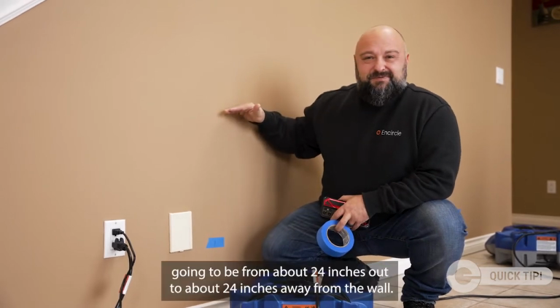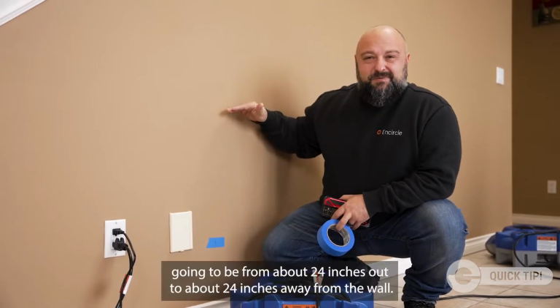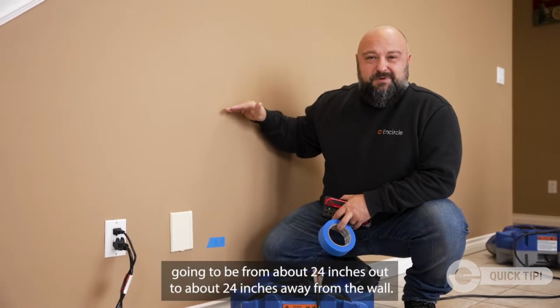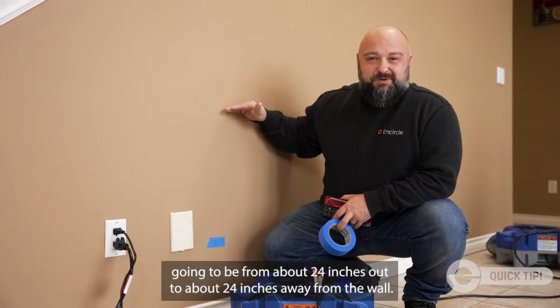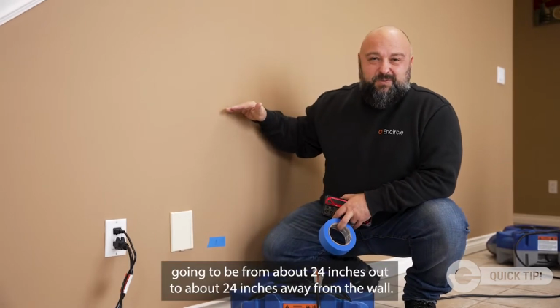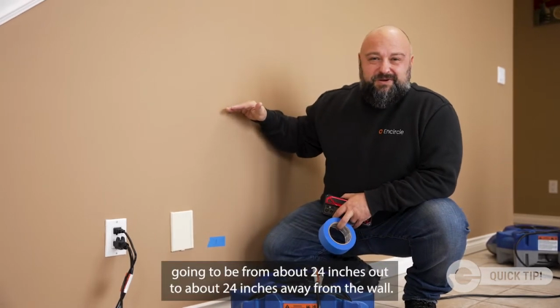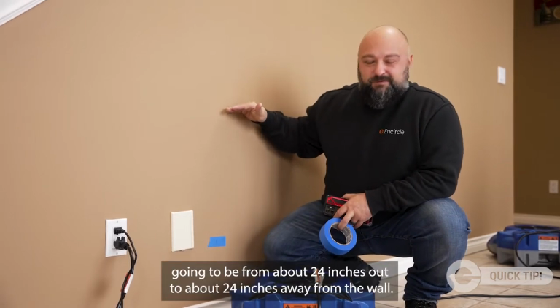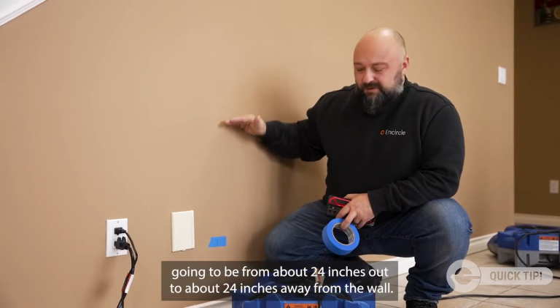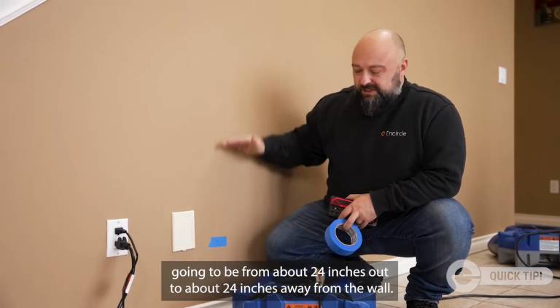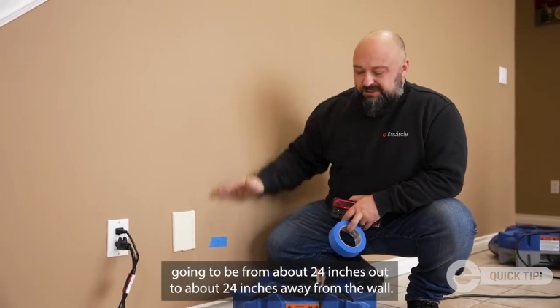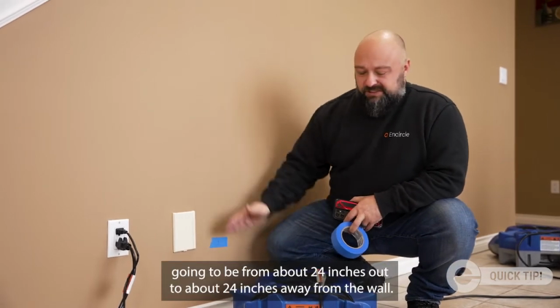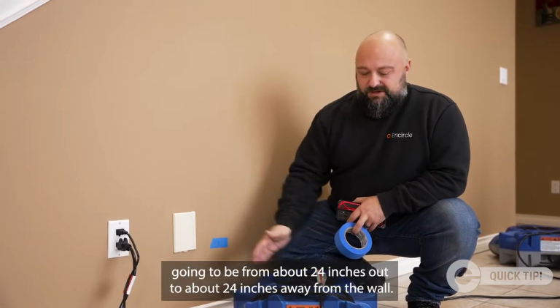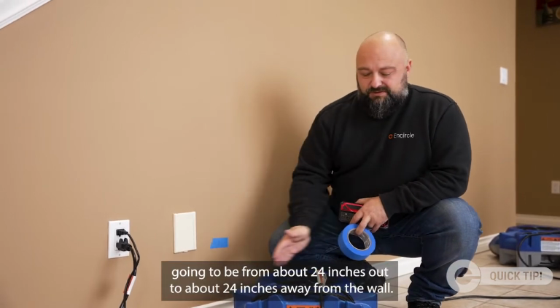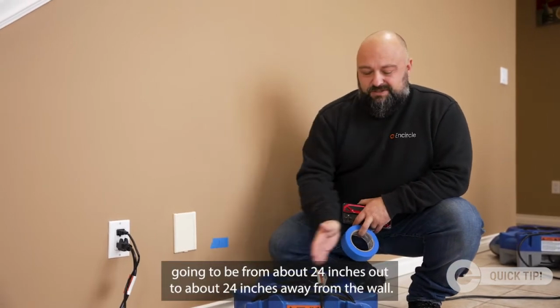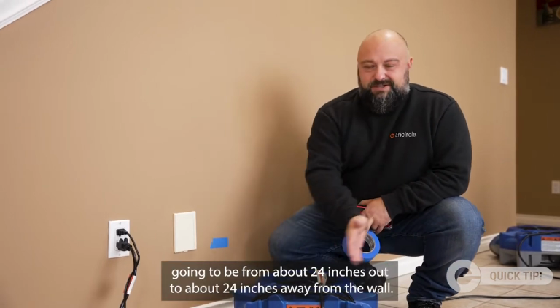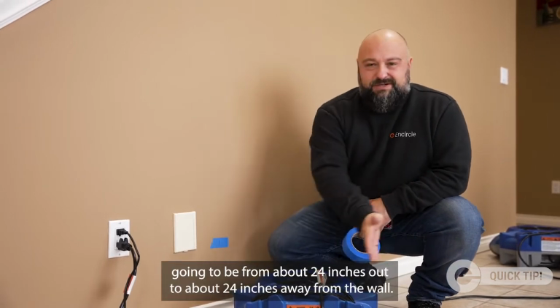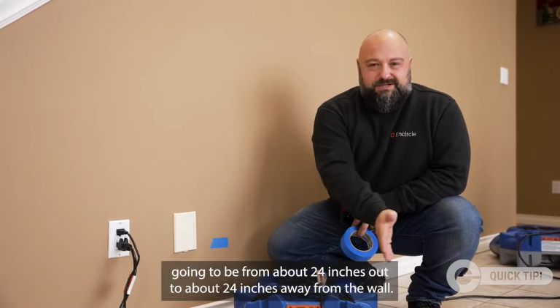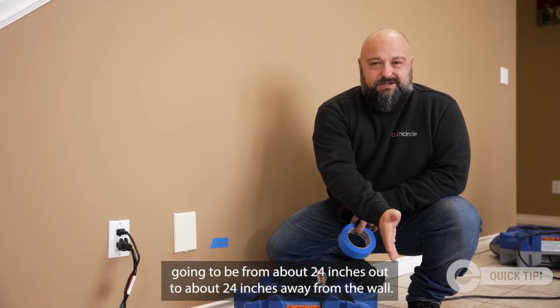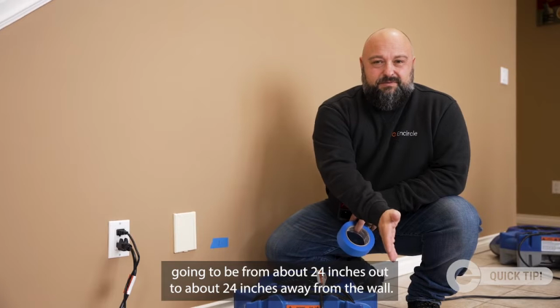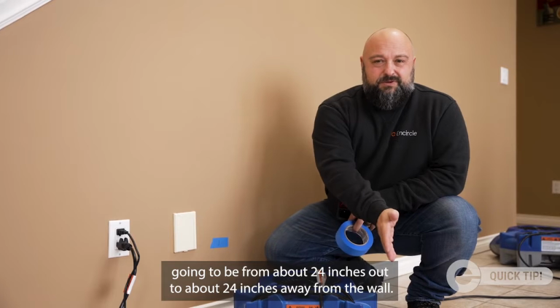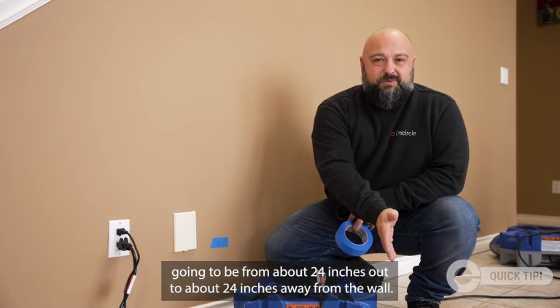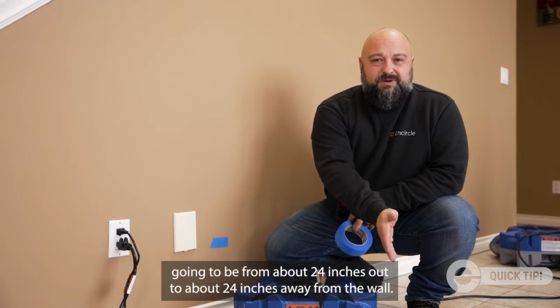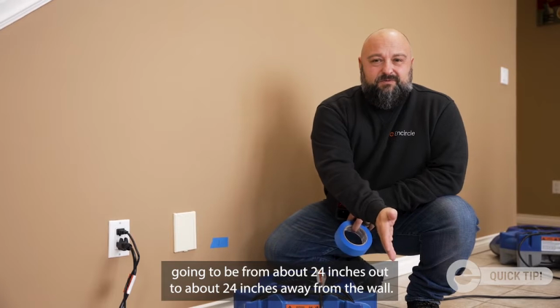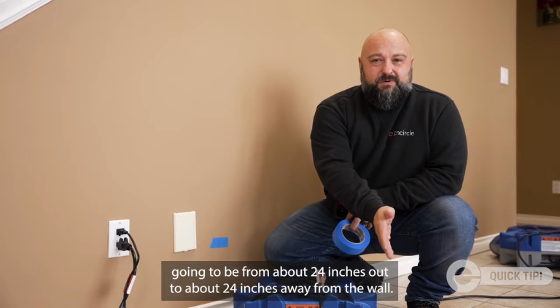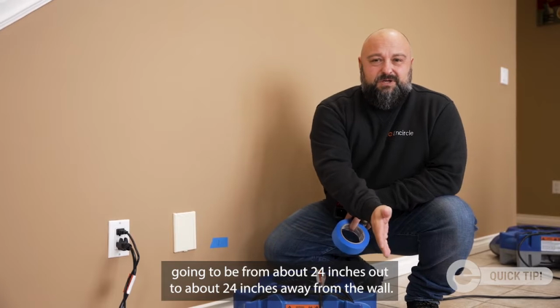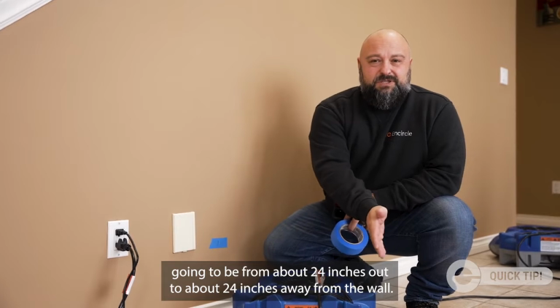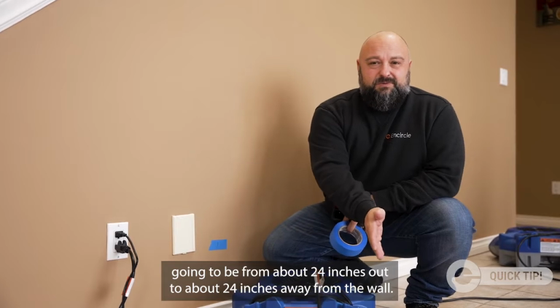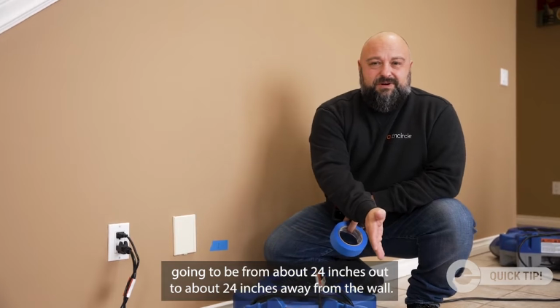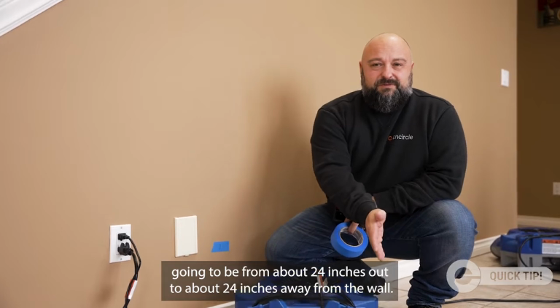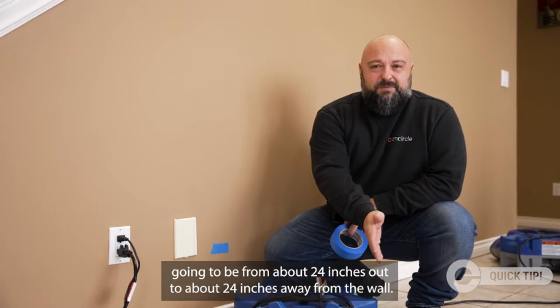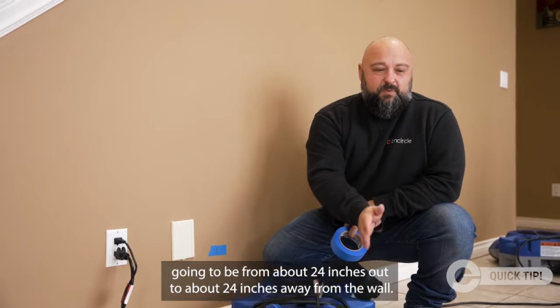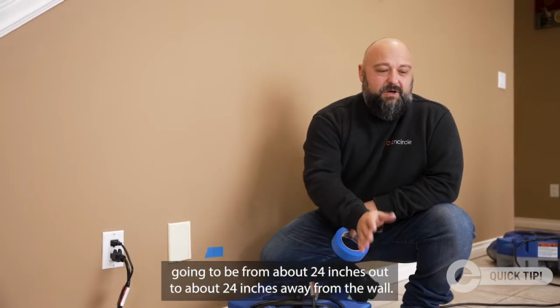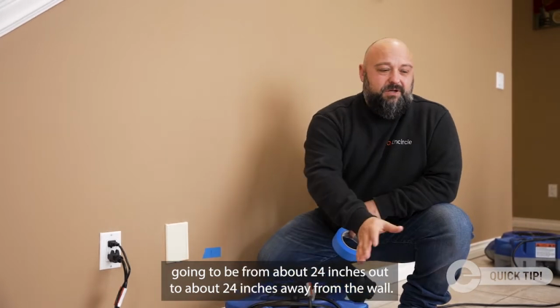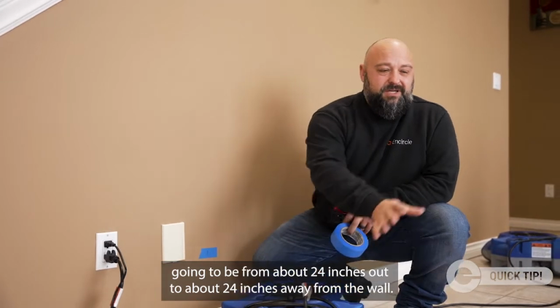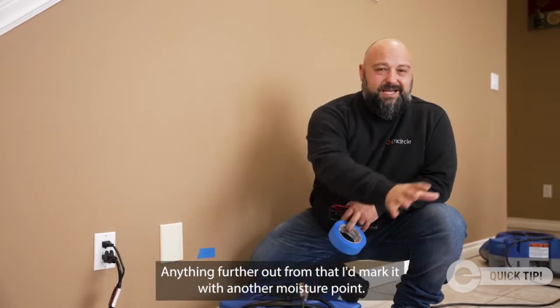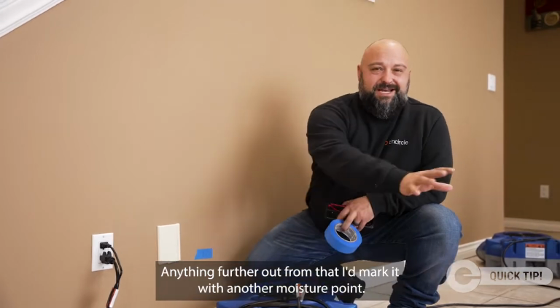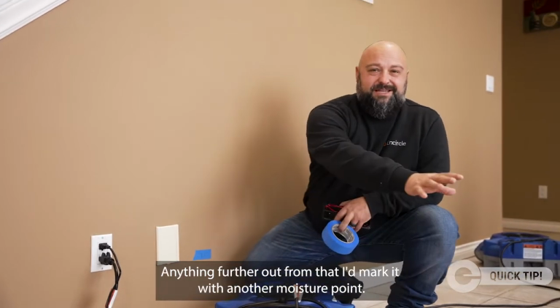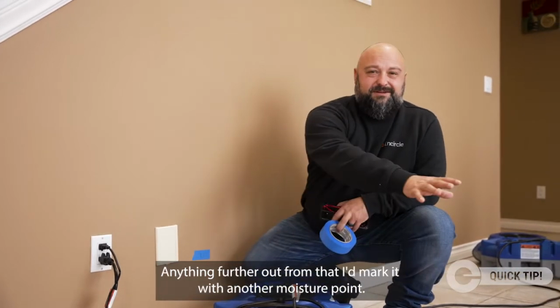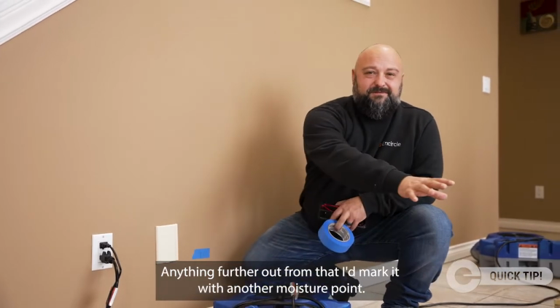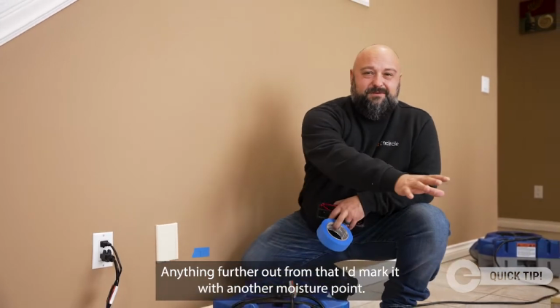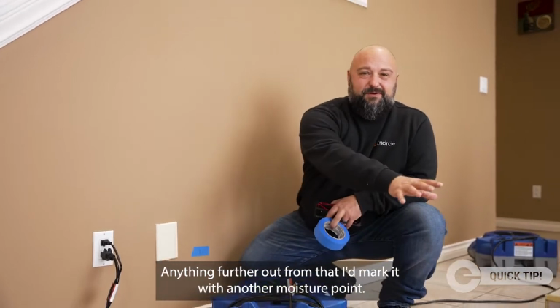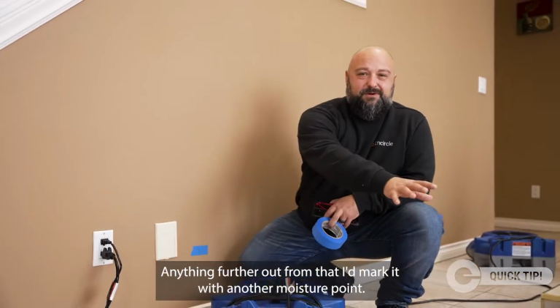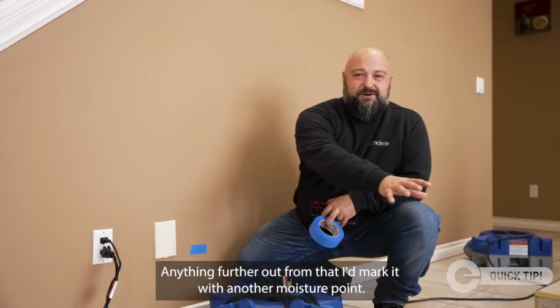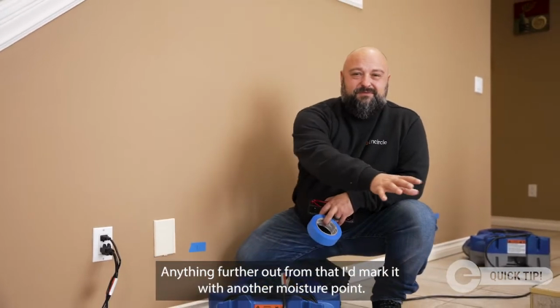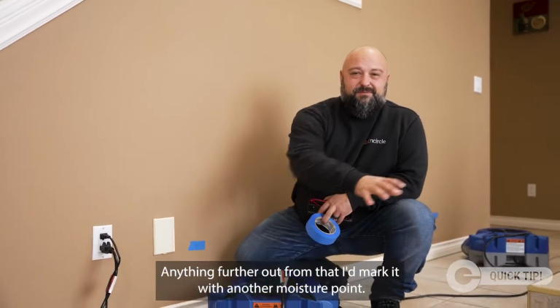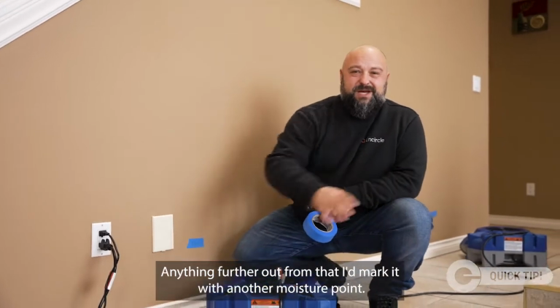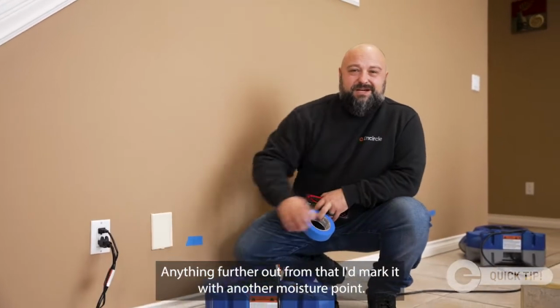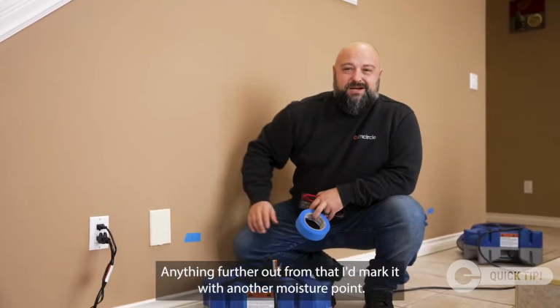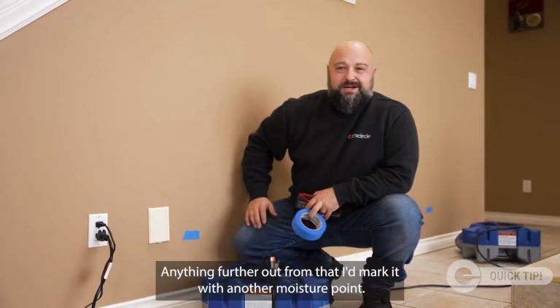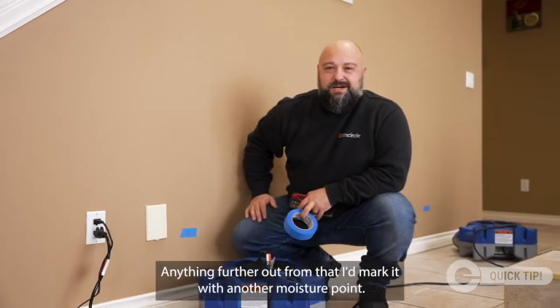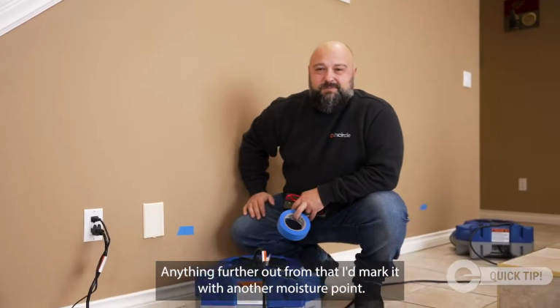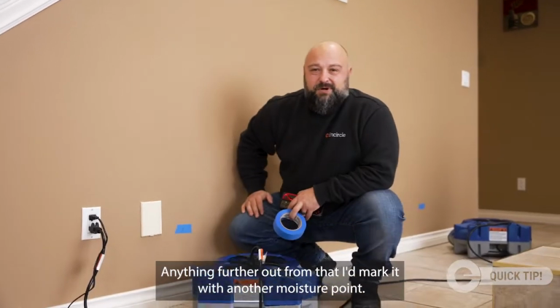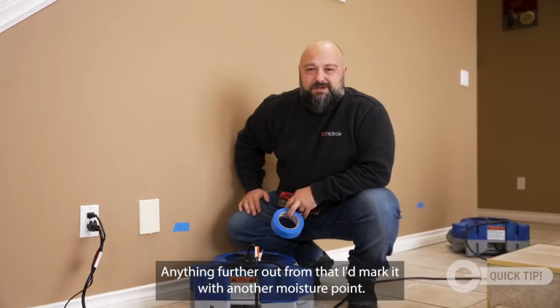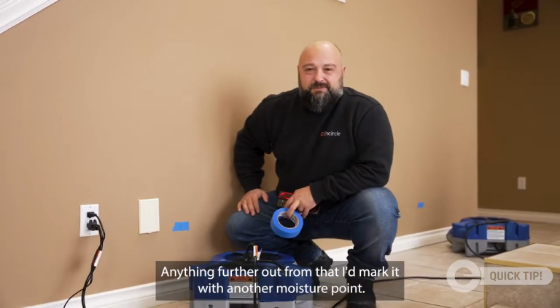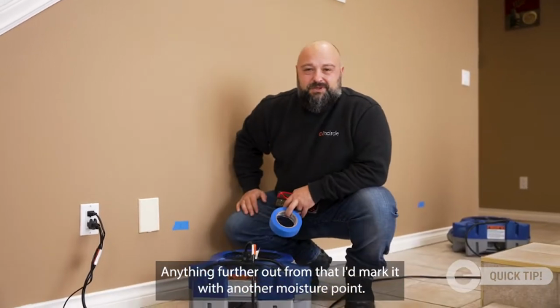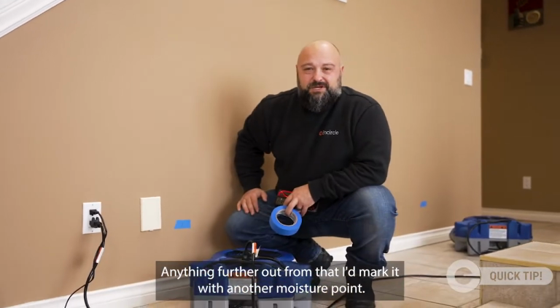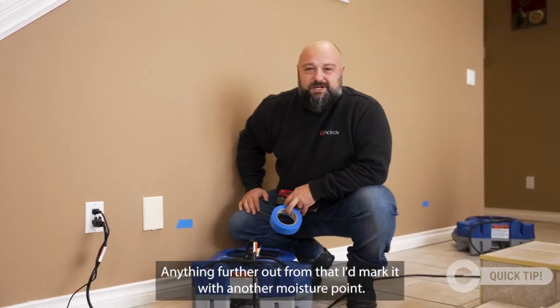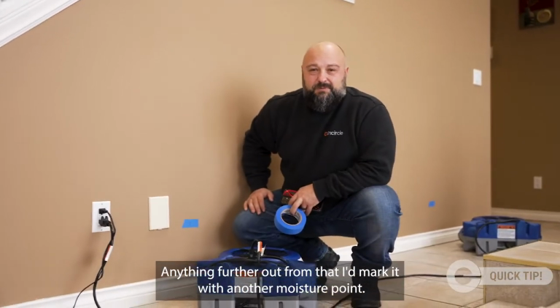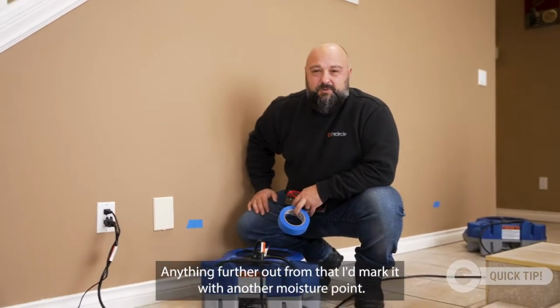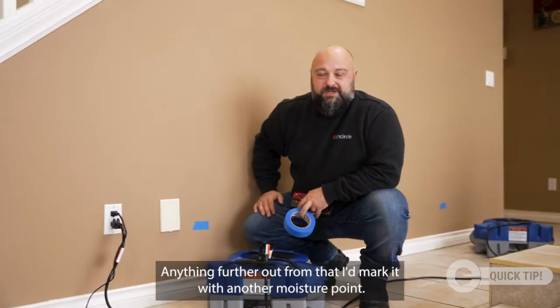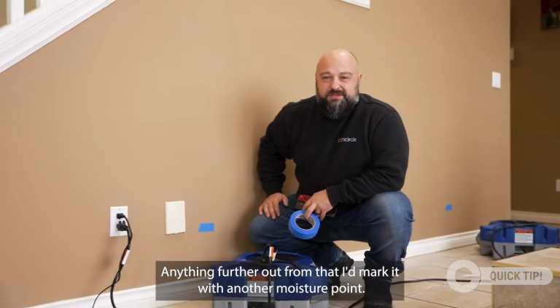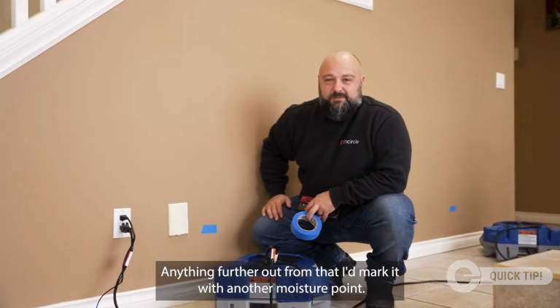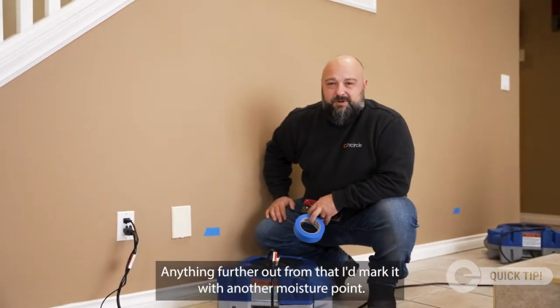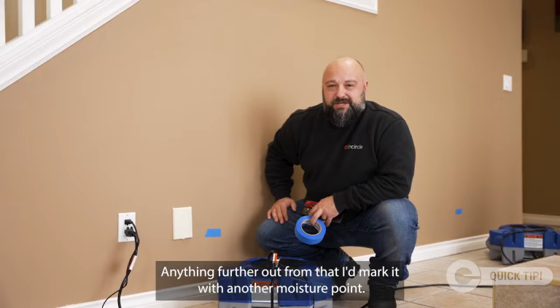Typically, a moisture point covers from about 24 inches in to about 24 inches away from the wall. Anything further out from that, and I'd mark it with another moisture point.